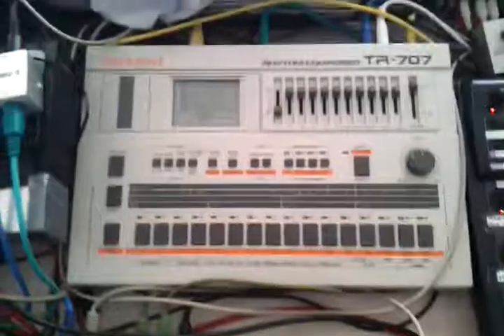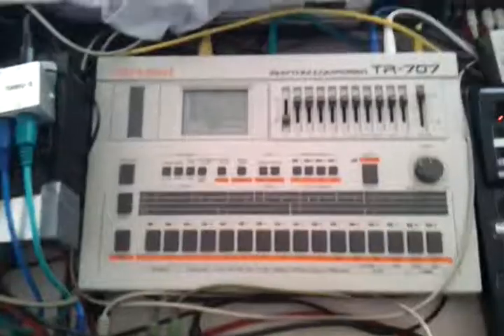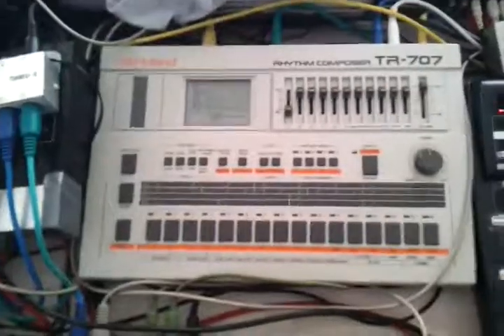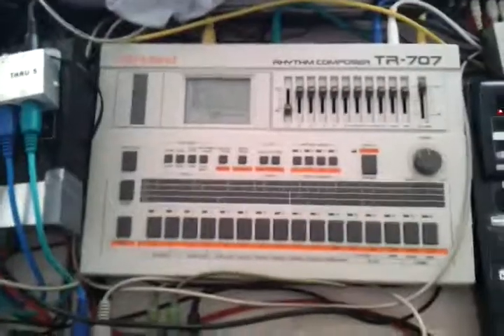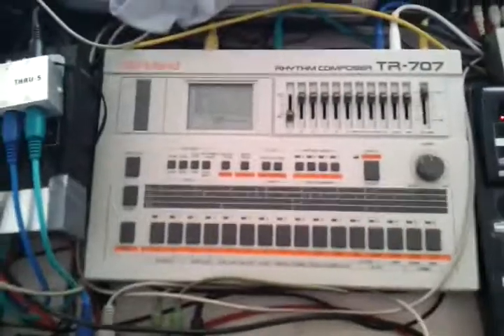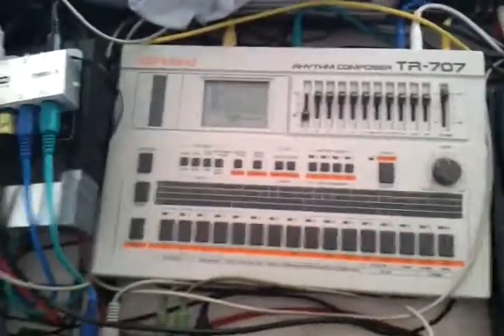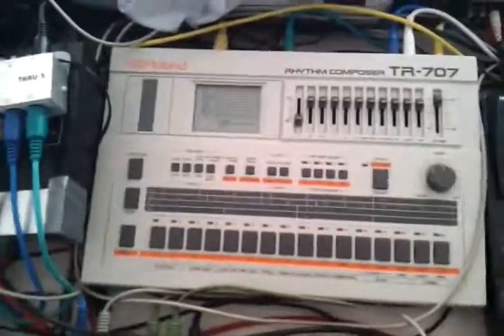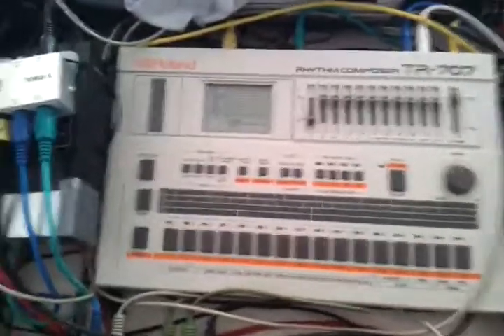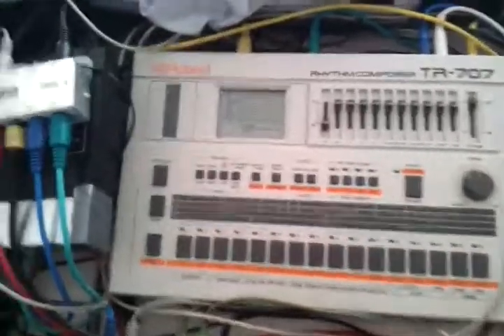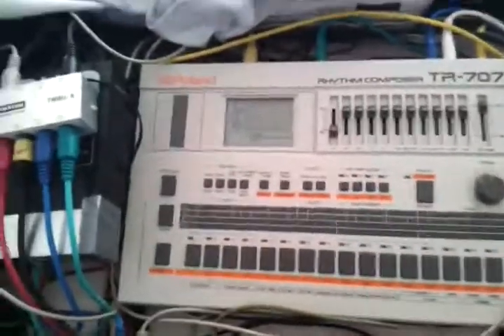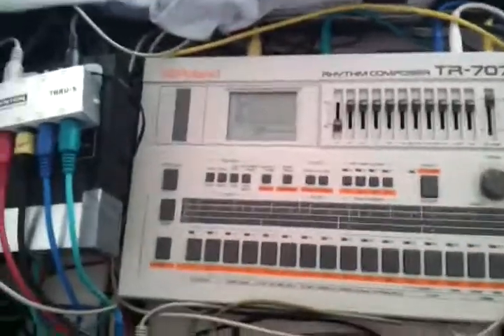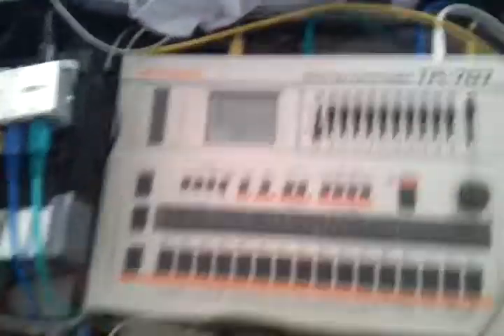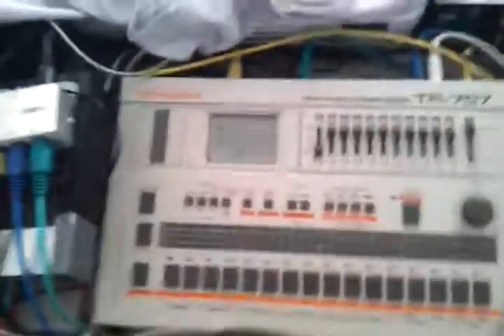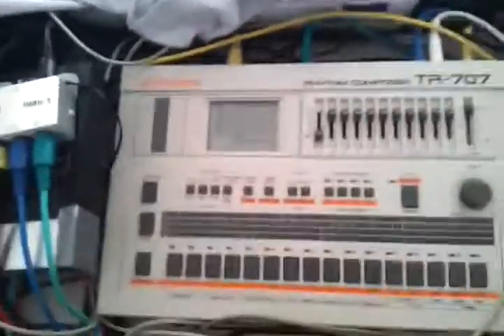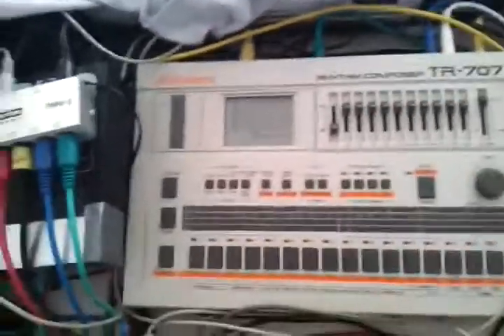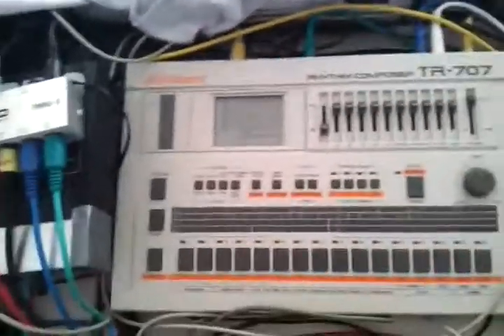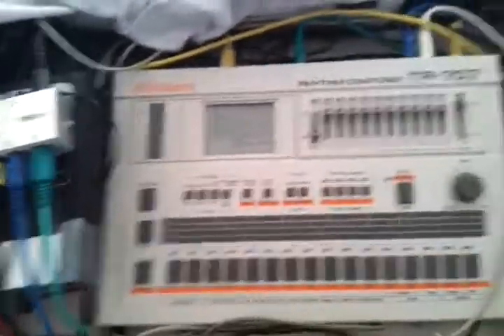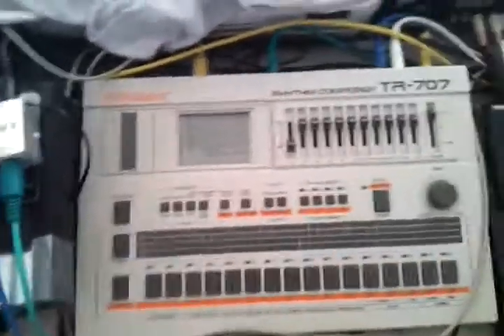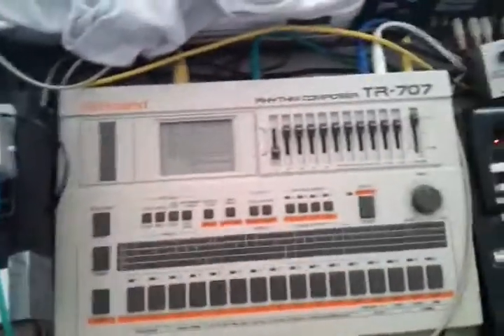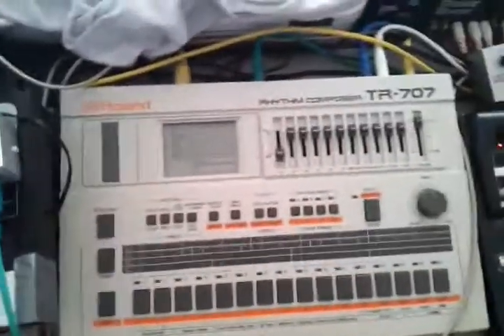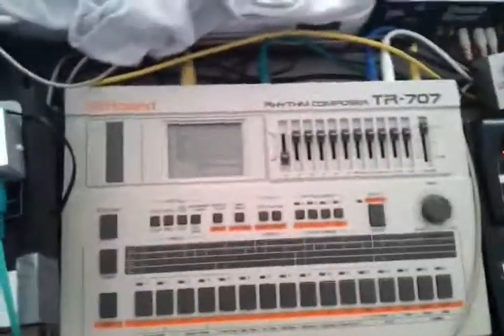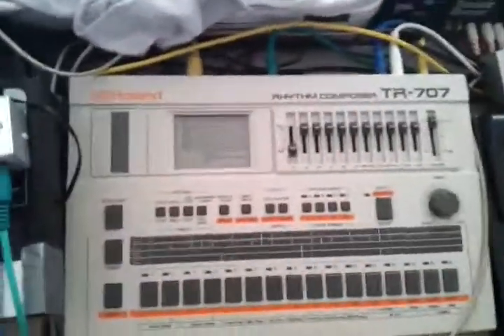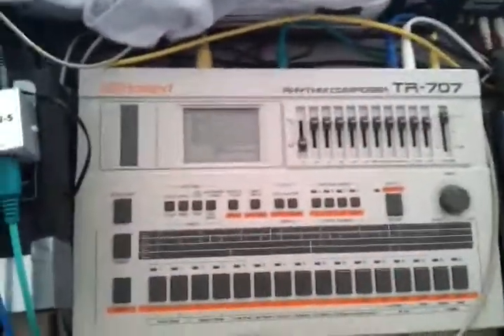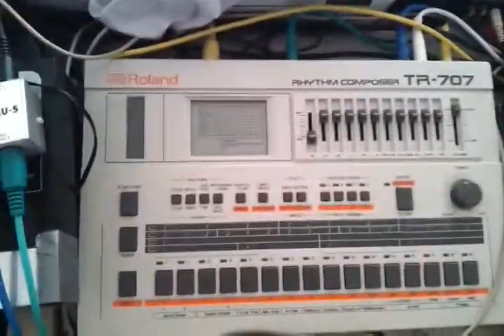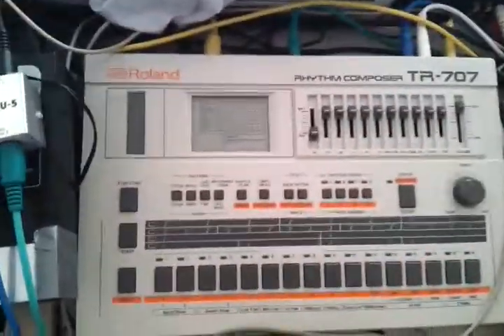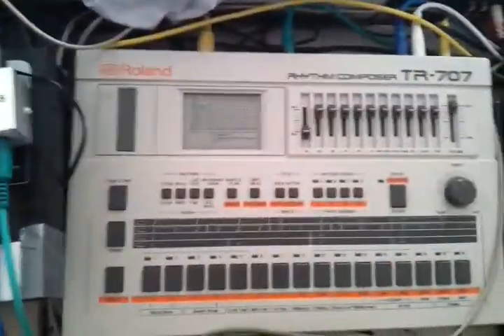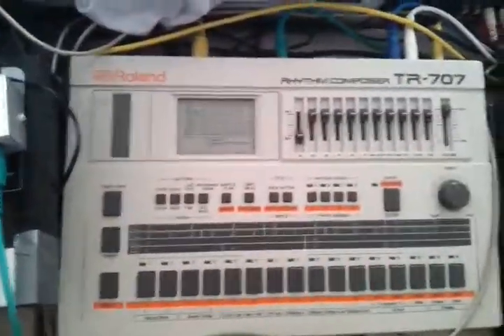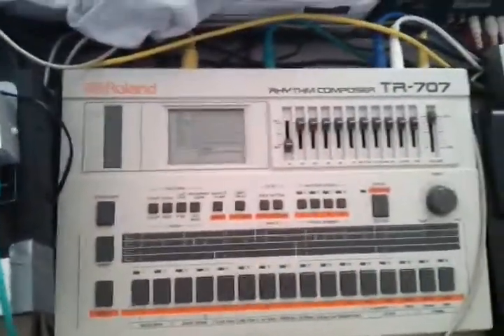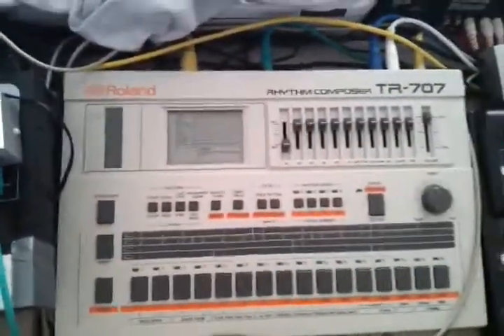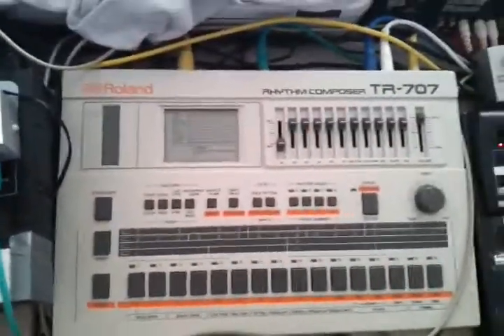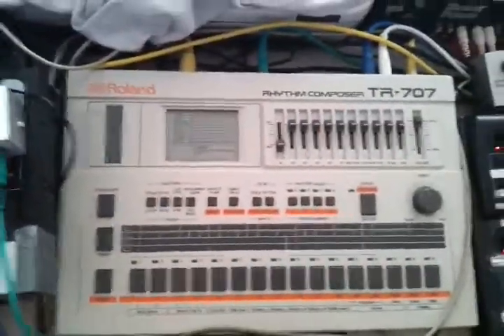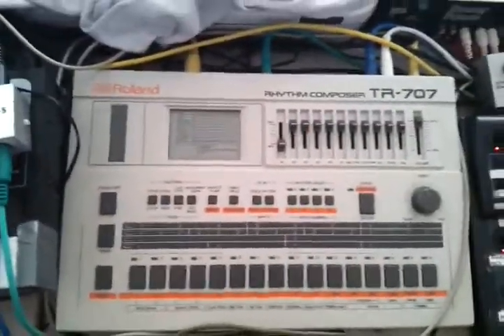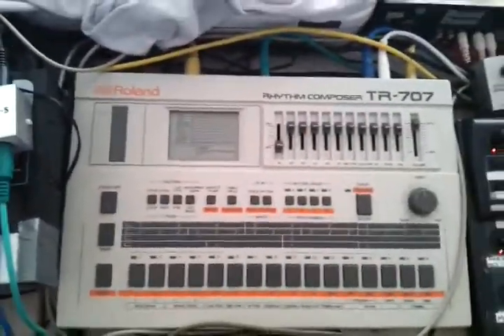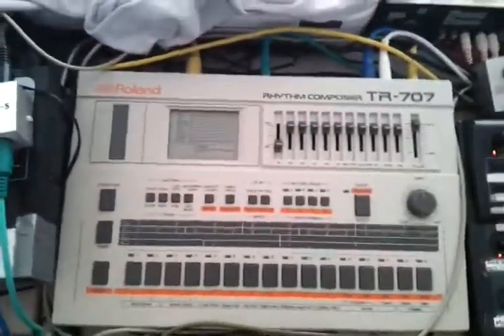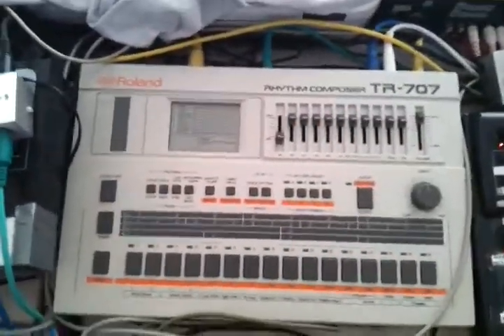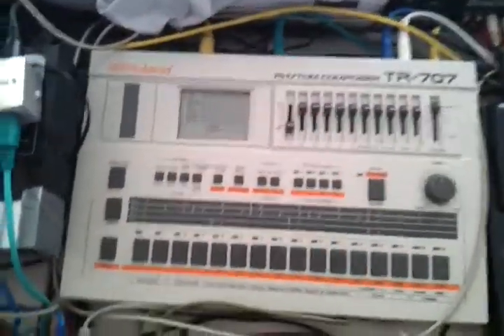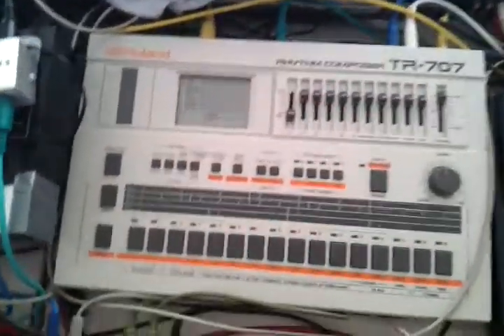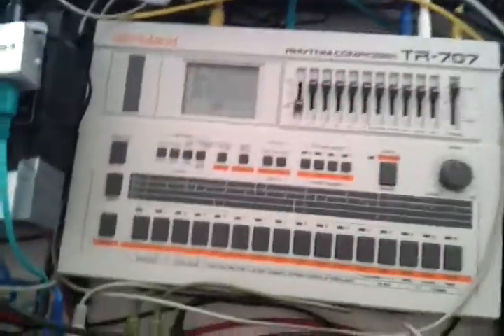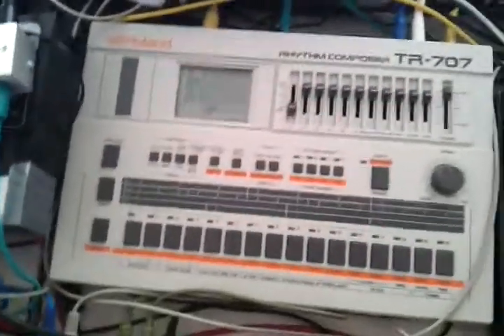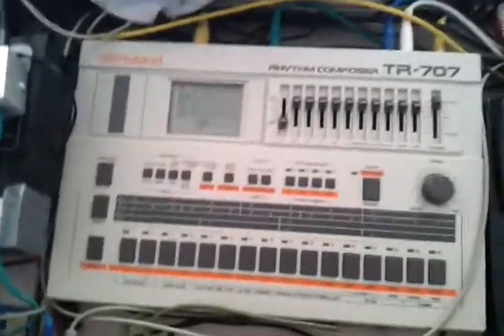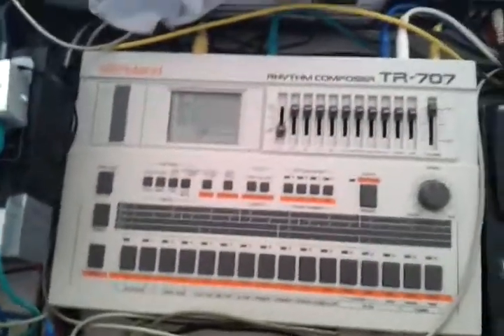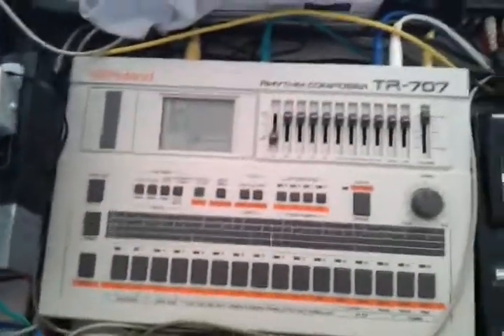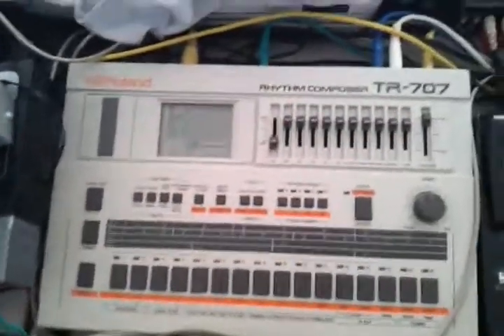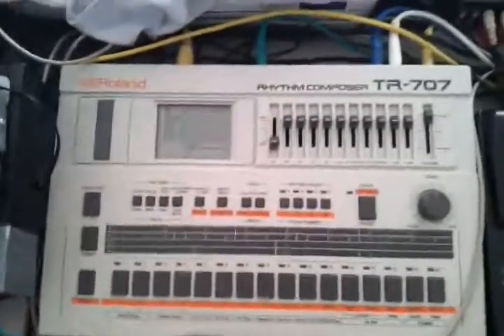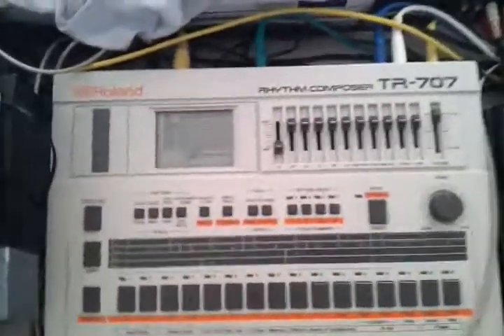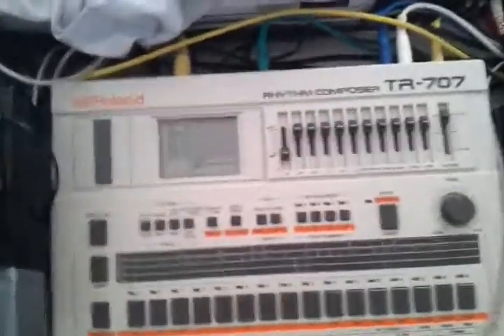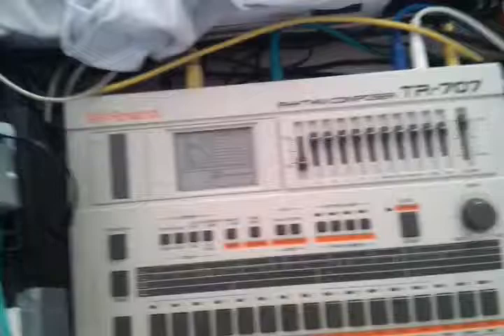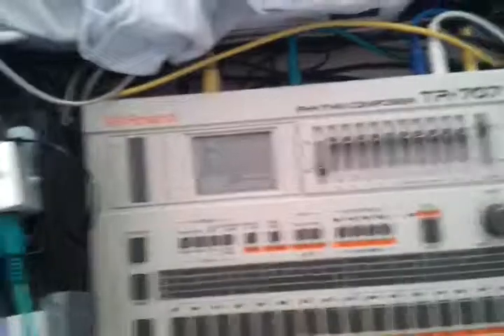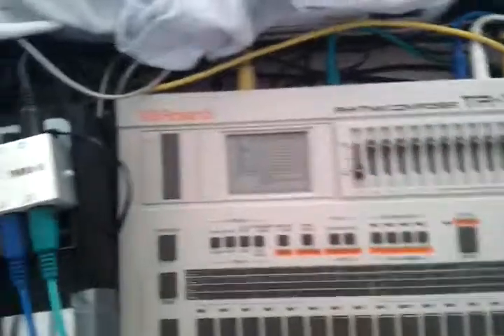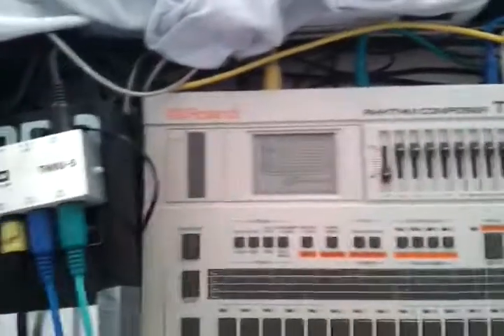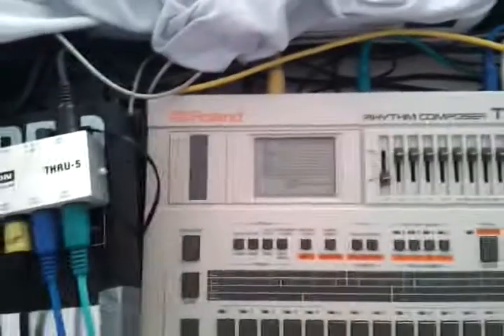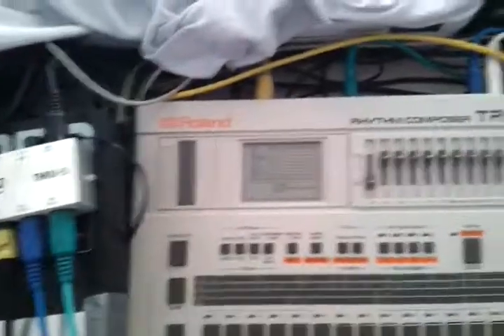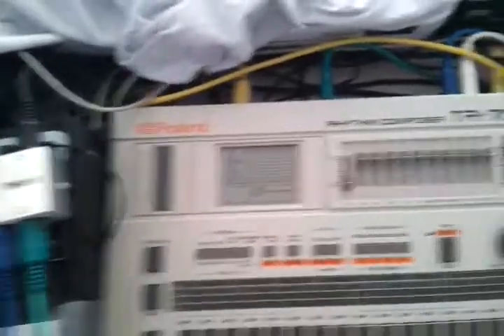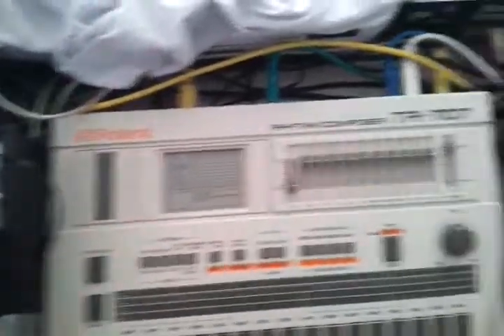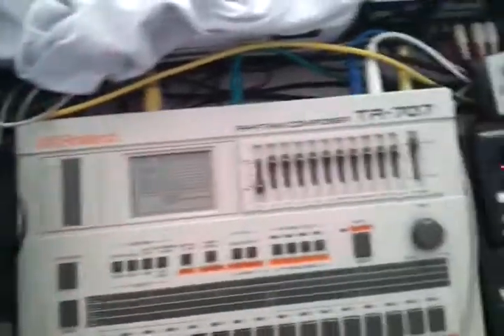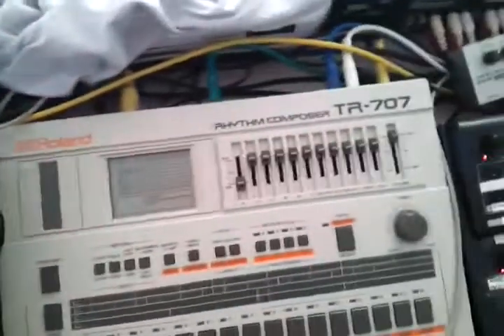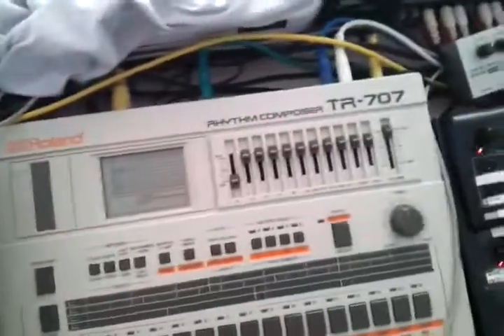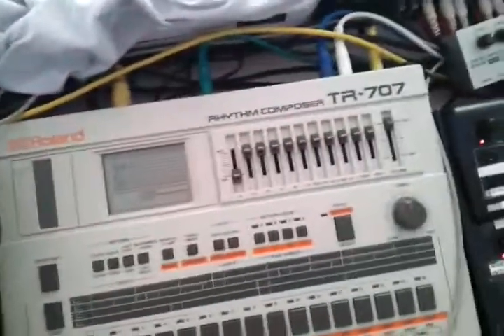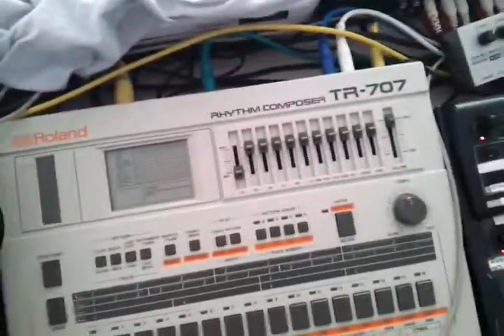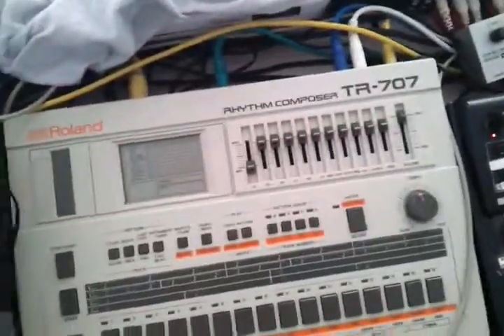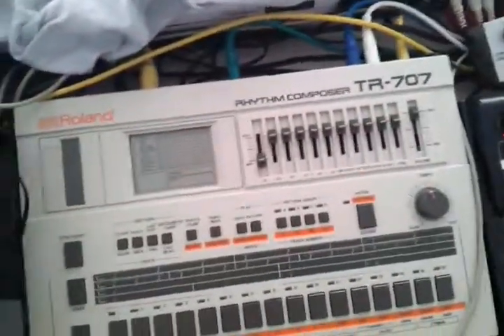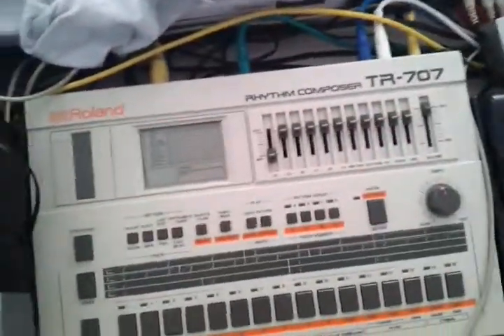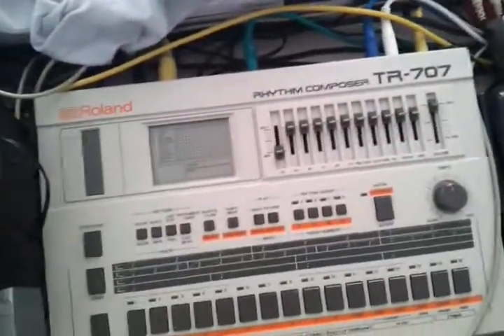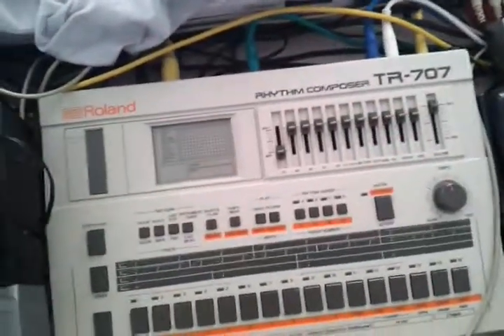Hello guys! Today I want to show you how to program your own drum patterns into your Roland TR-707 drum computer.